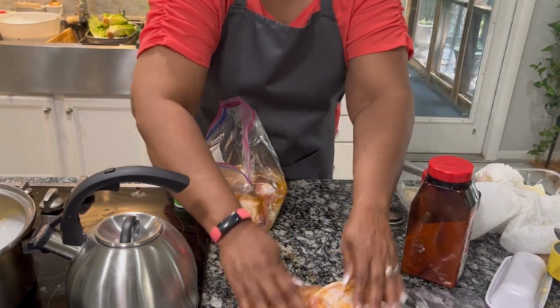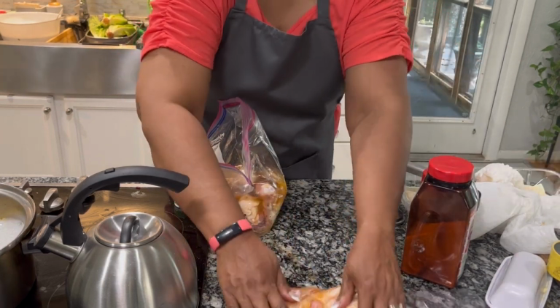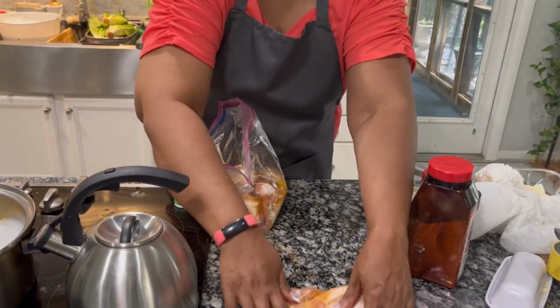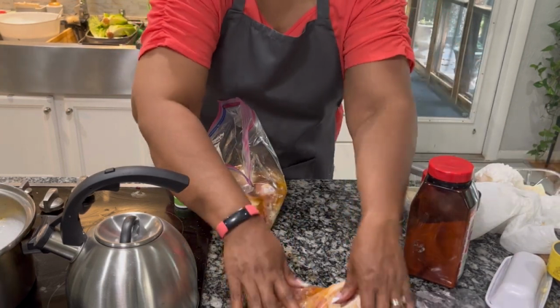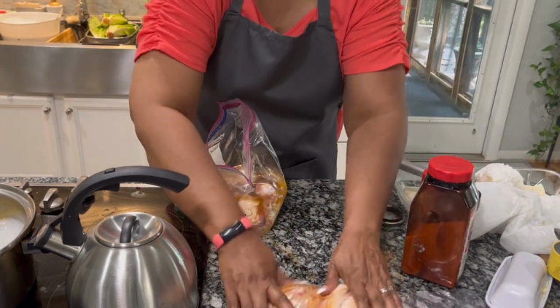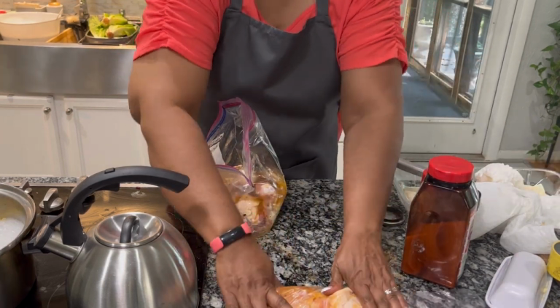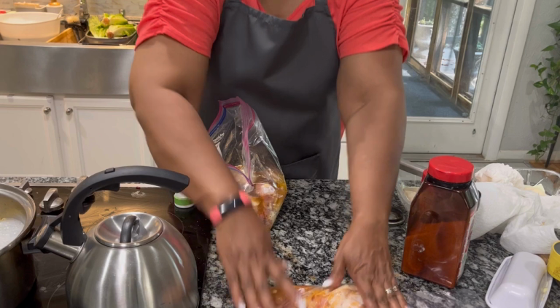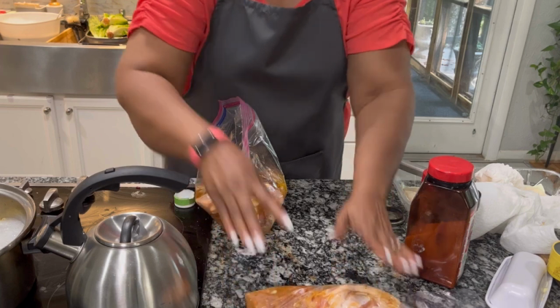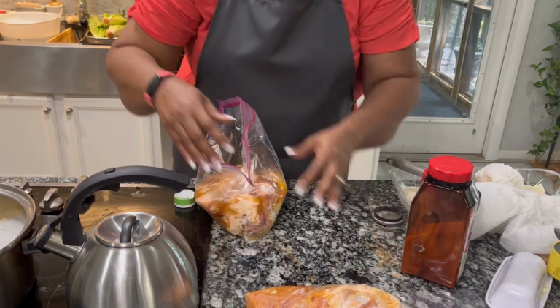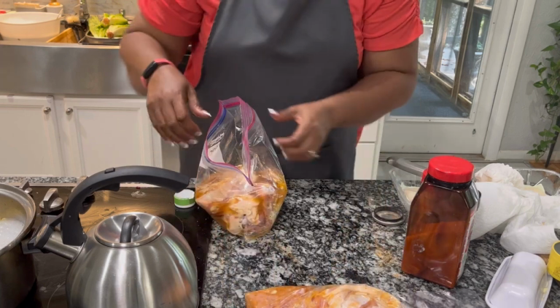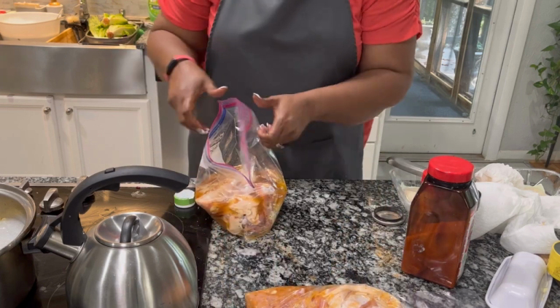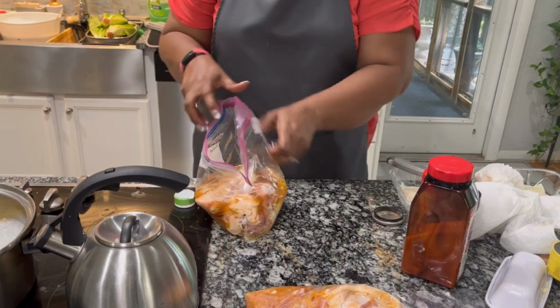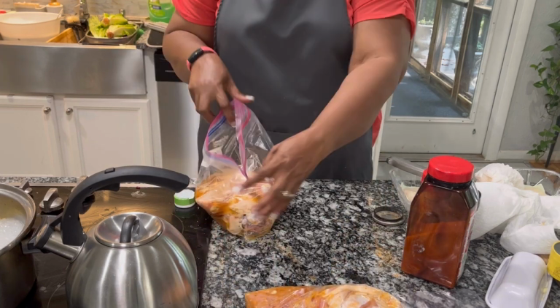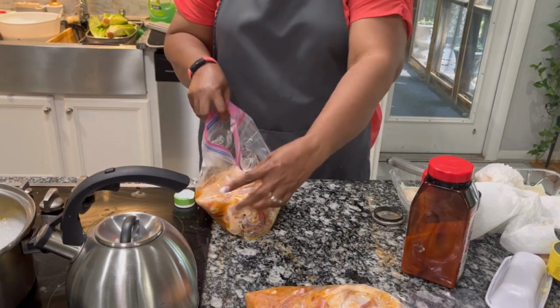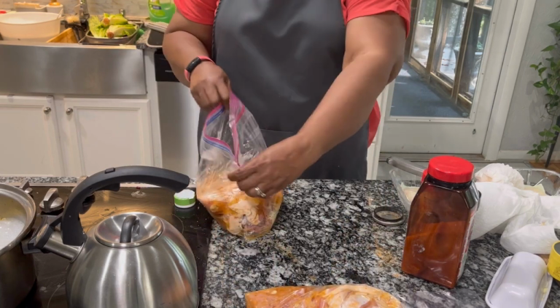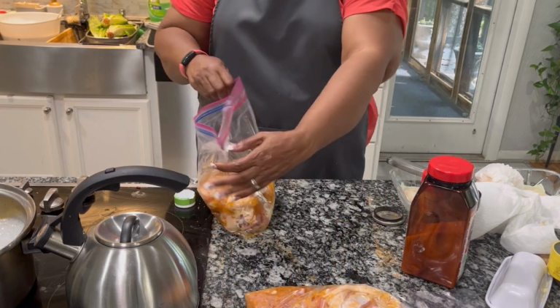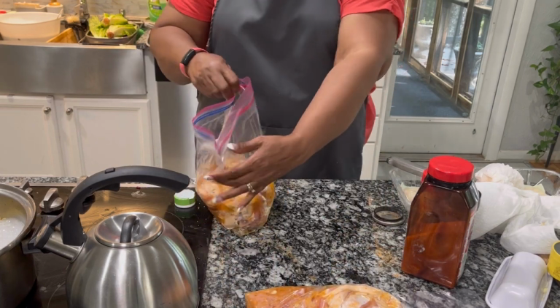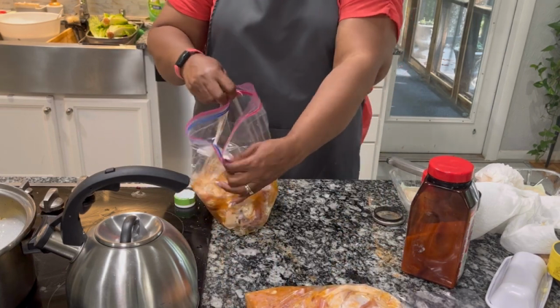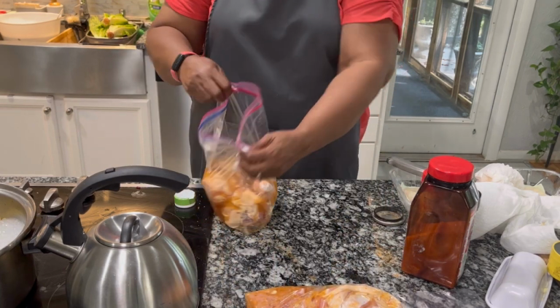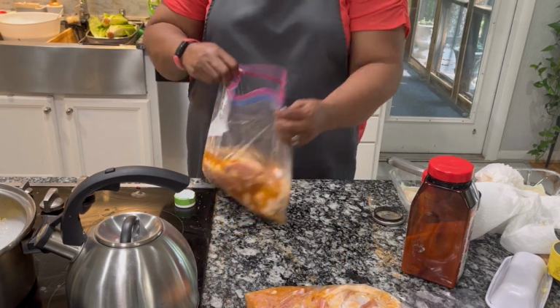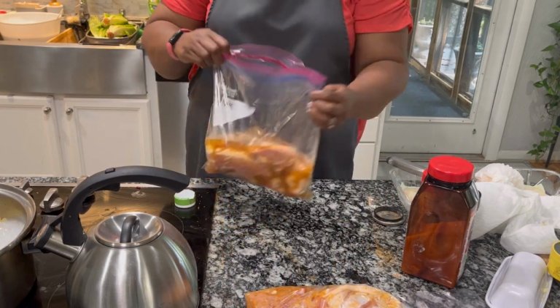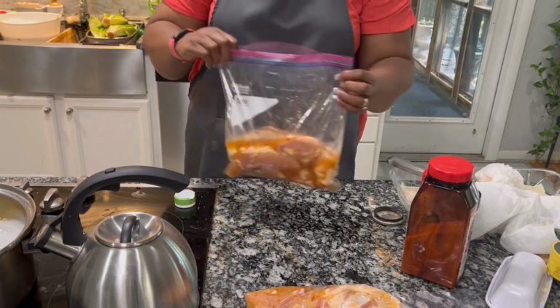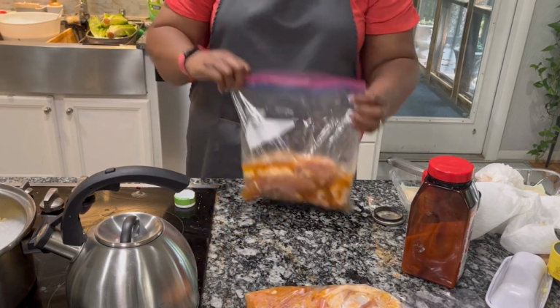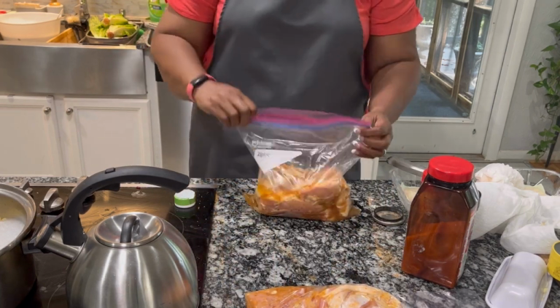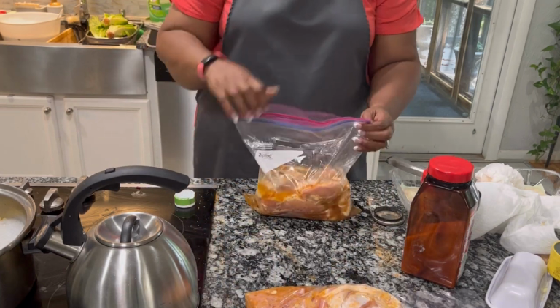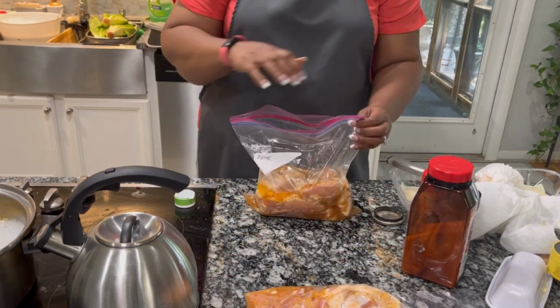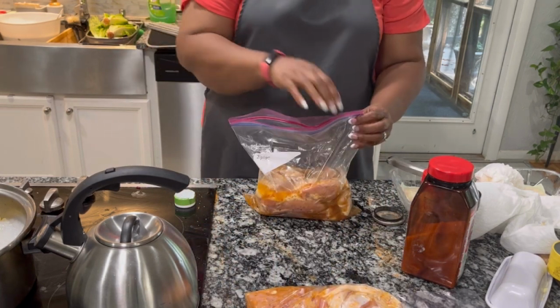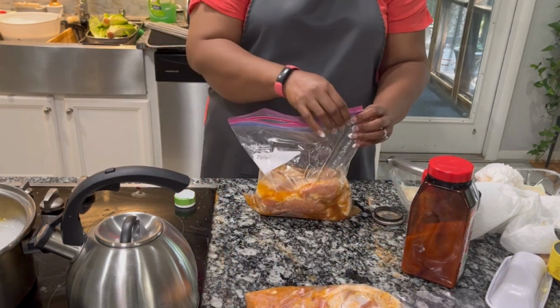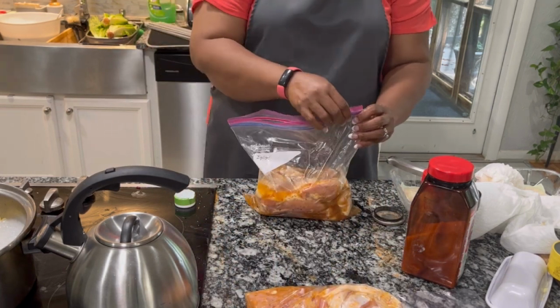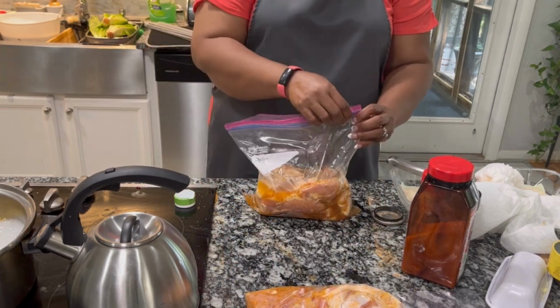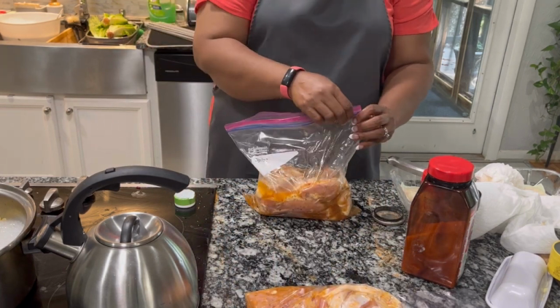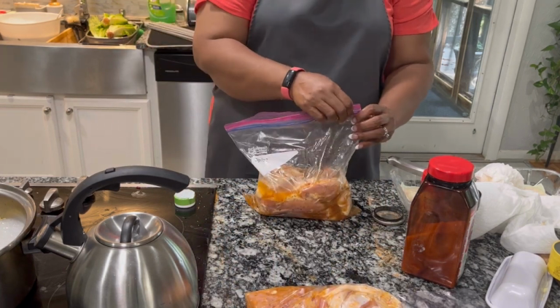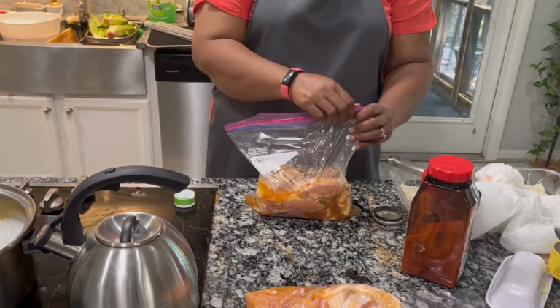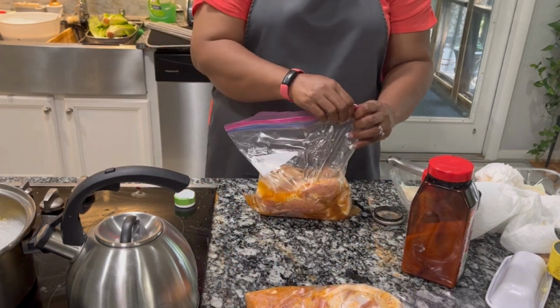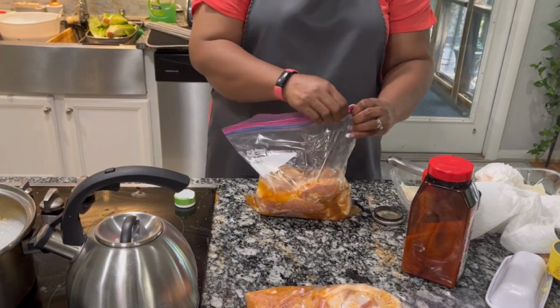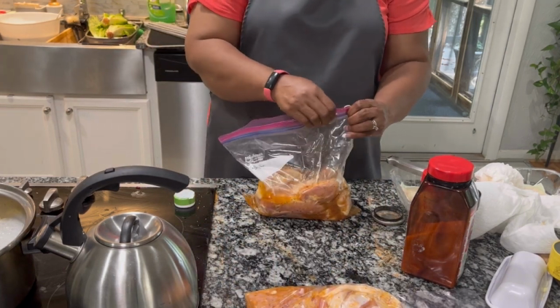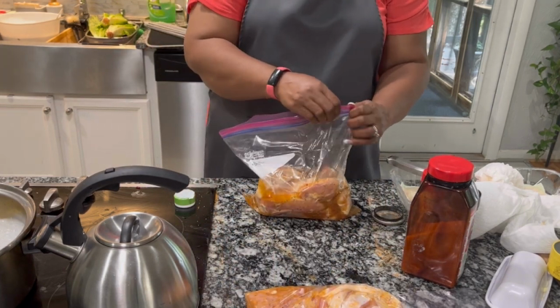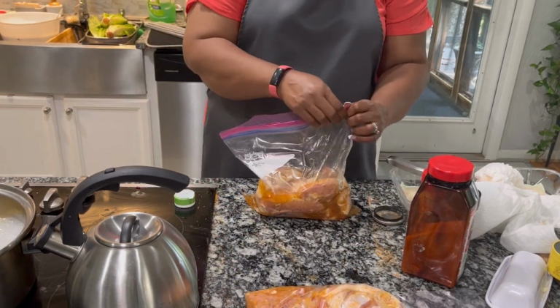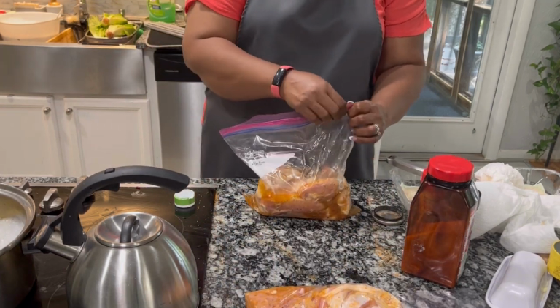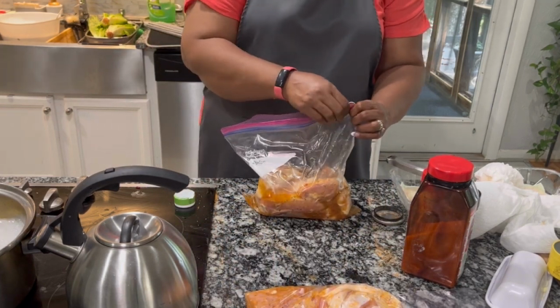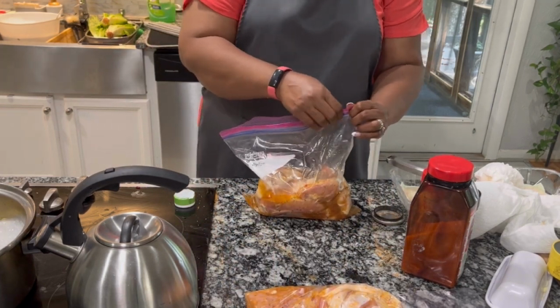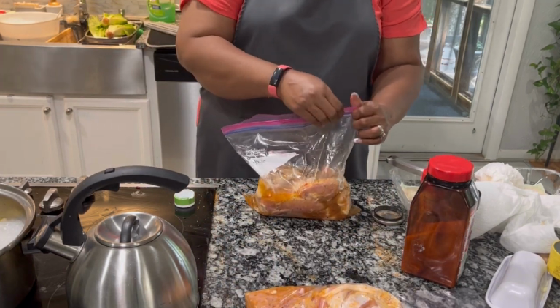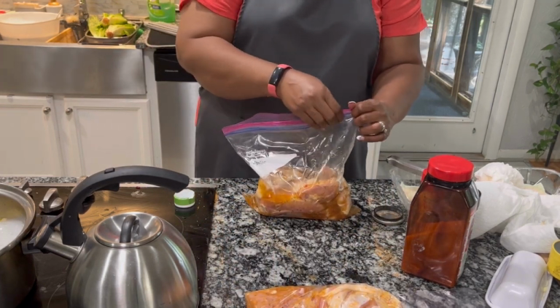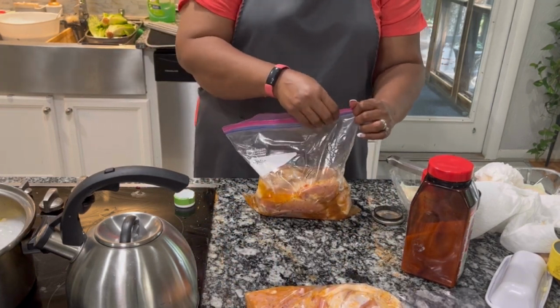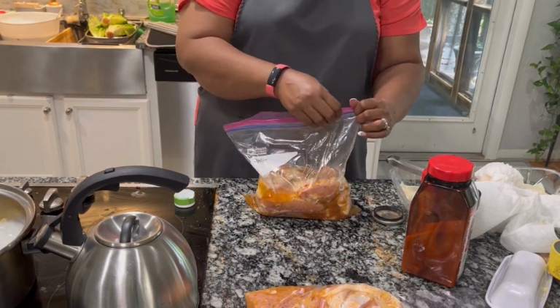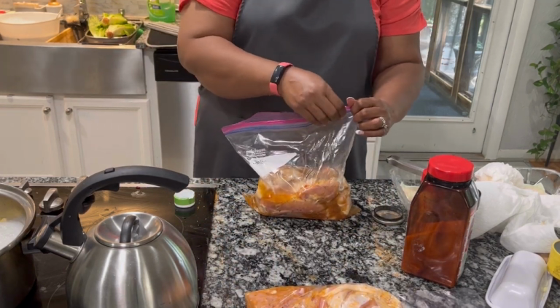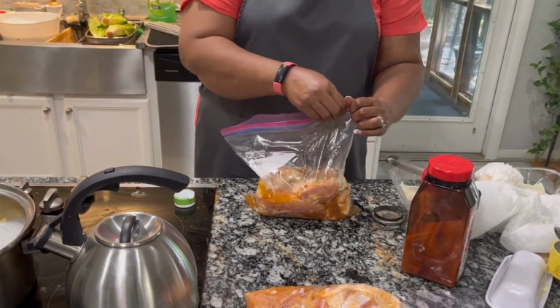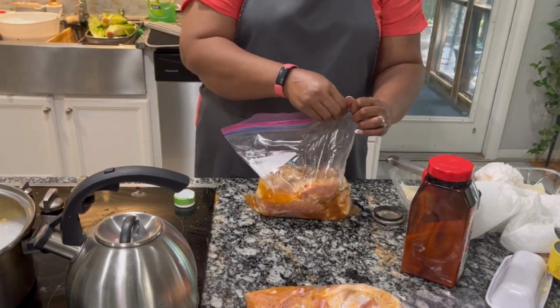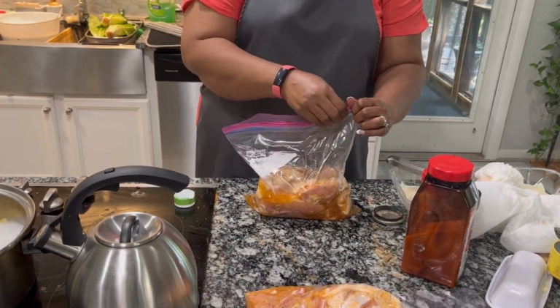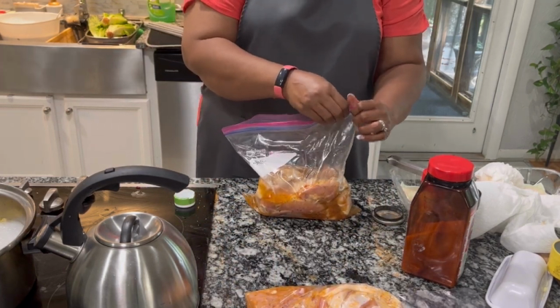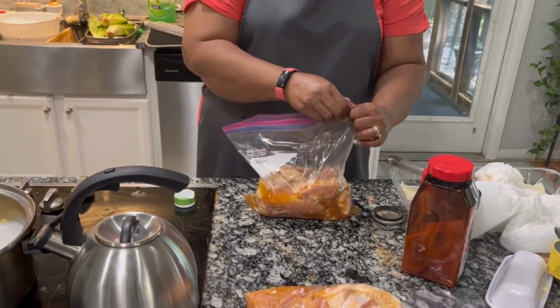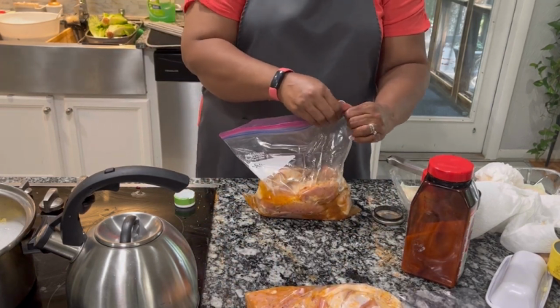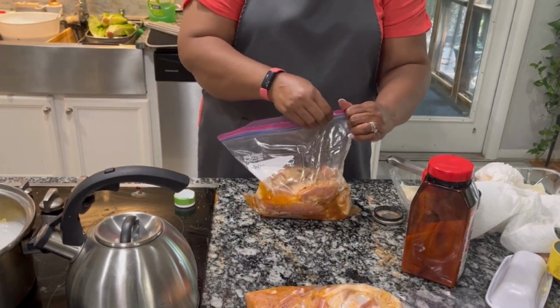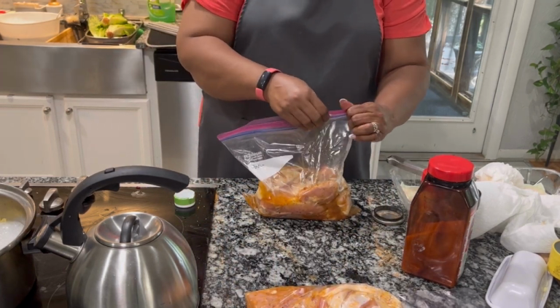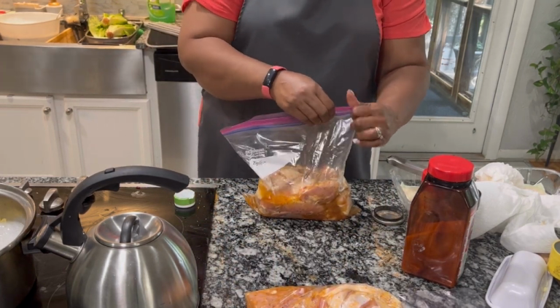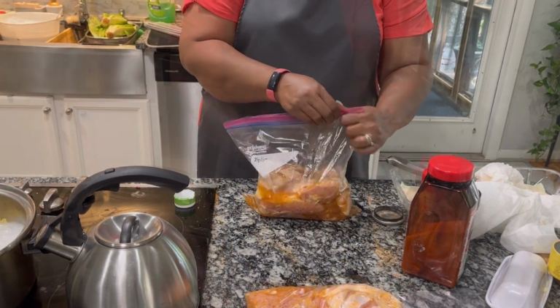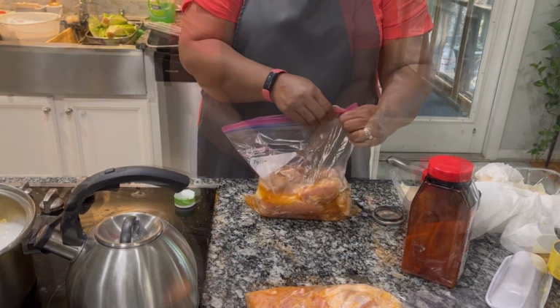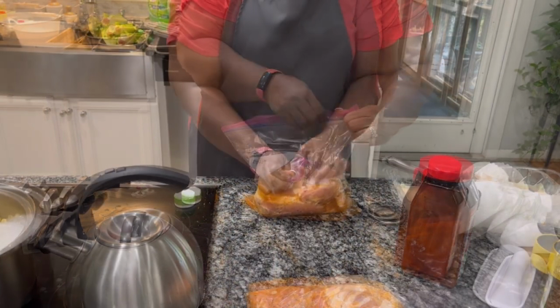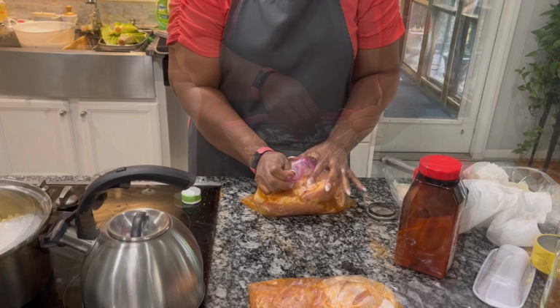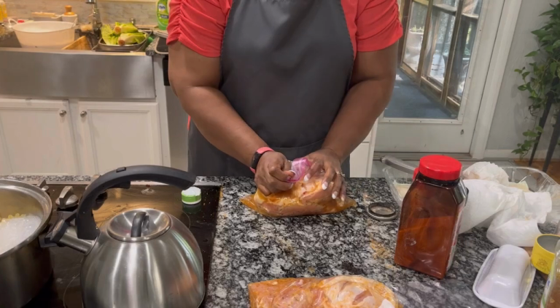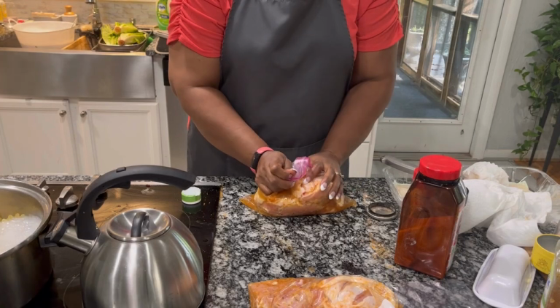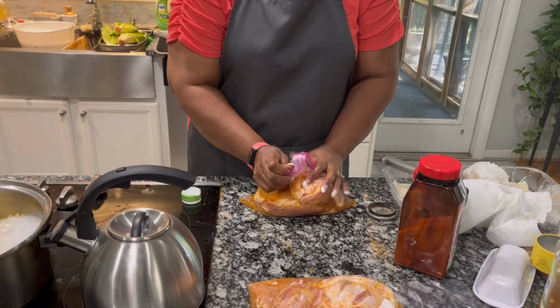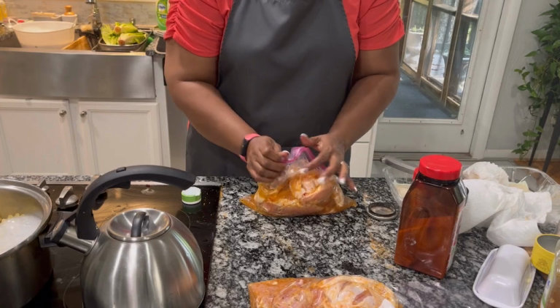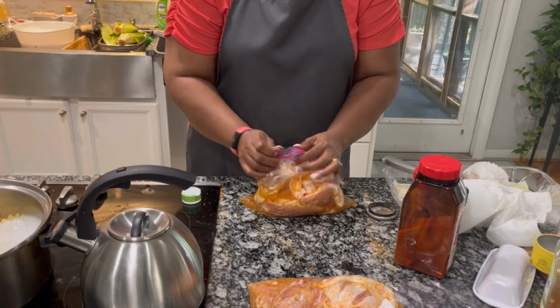Now I'm going to lay these flat and put them in the freezer so that they can freeze and travel well for us.